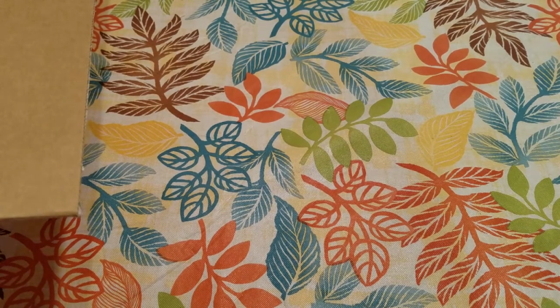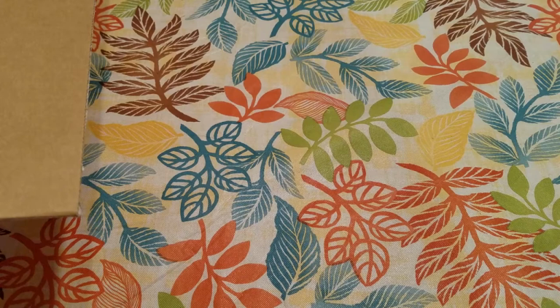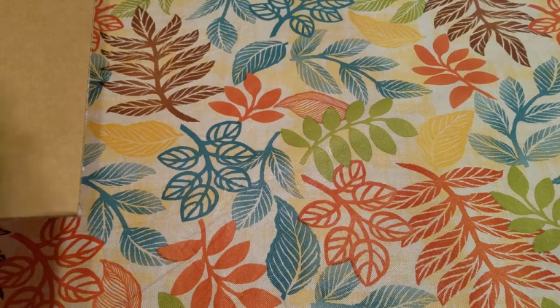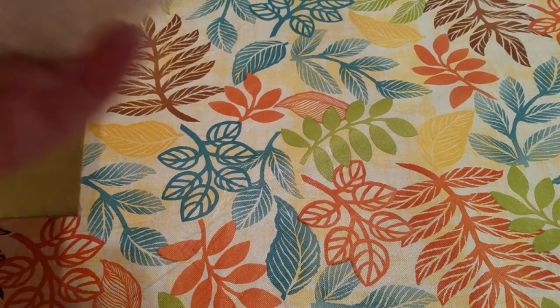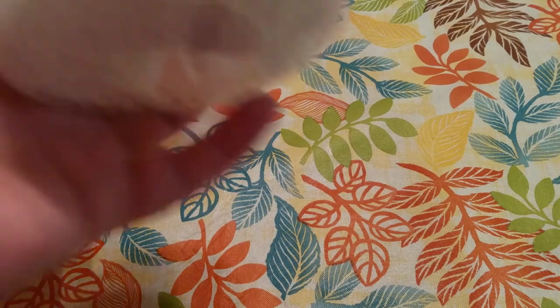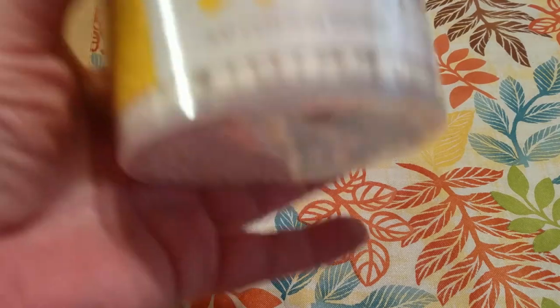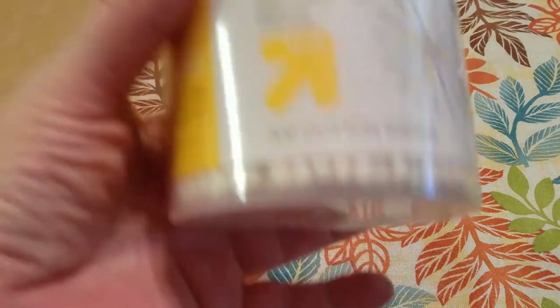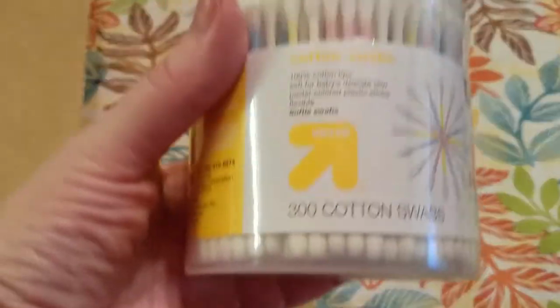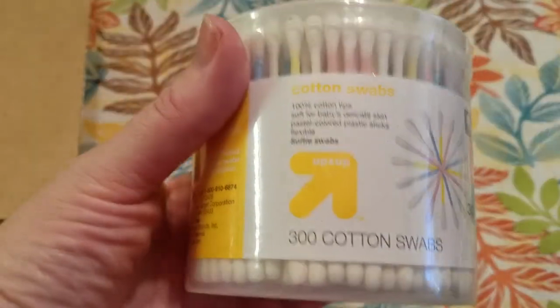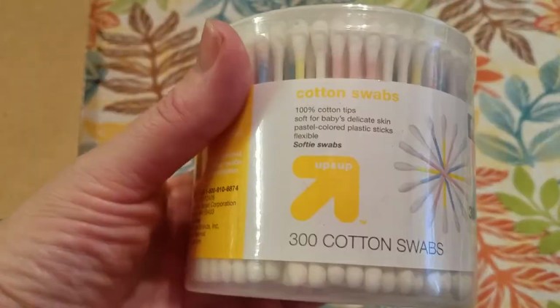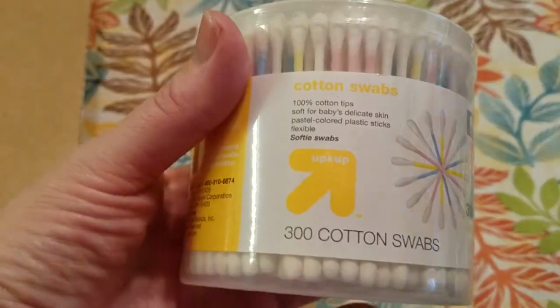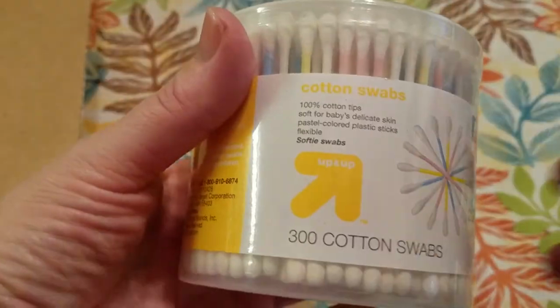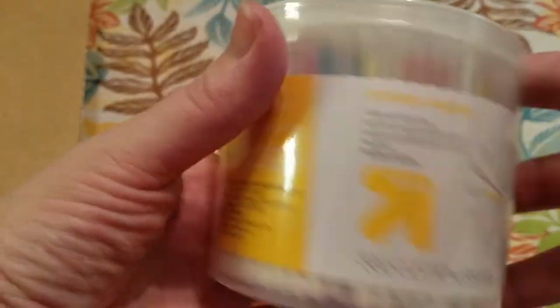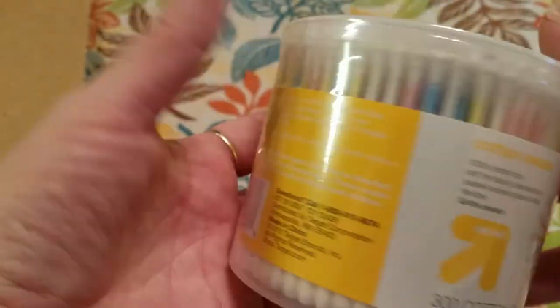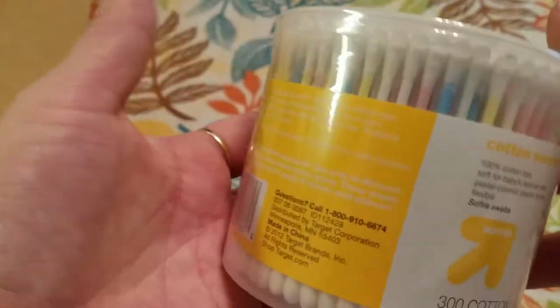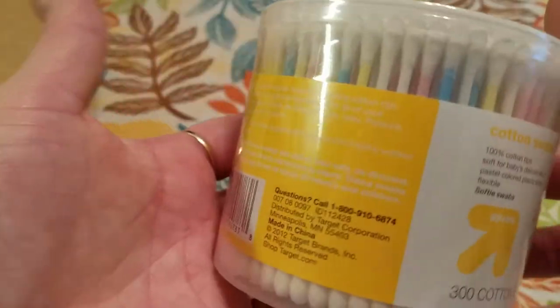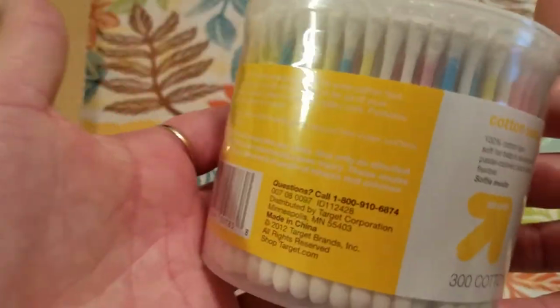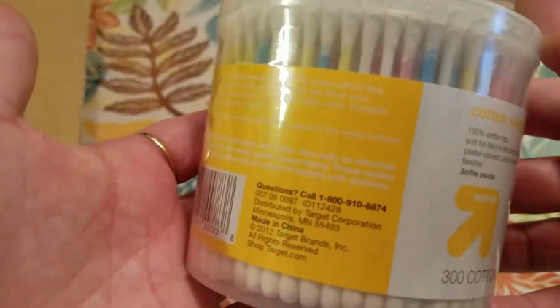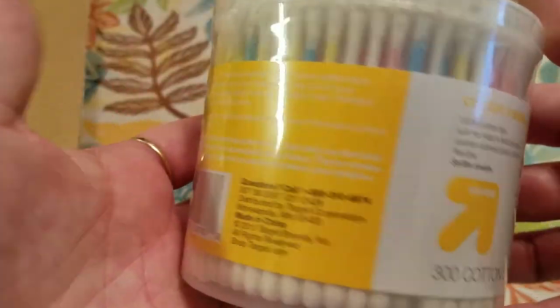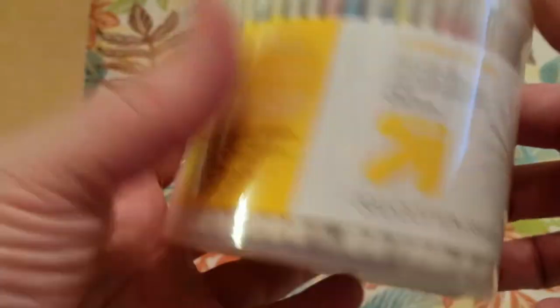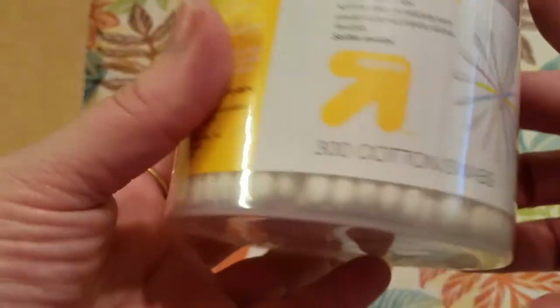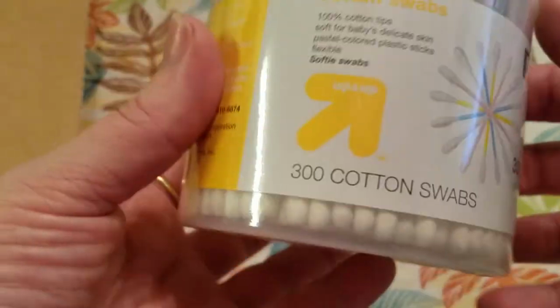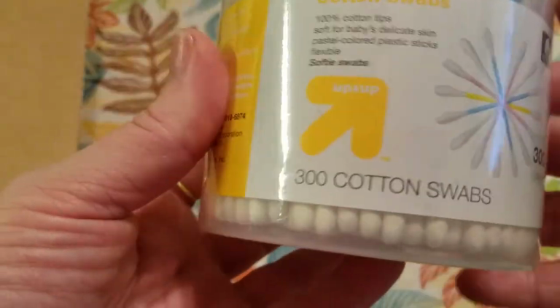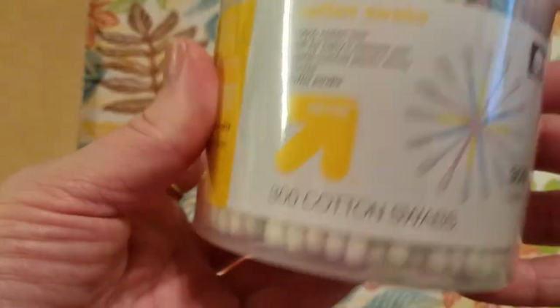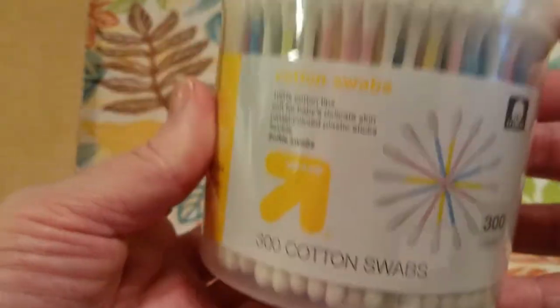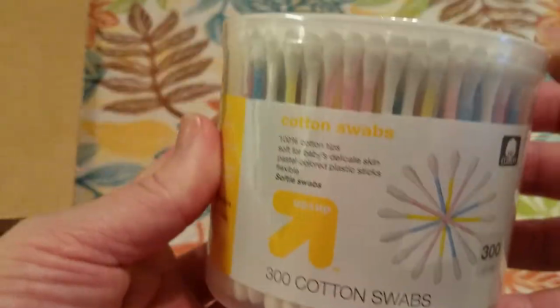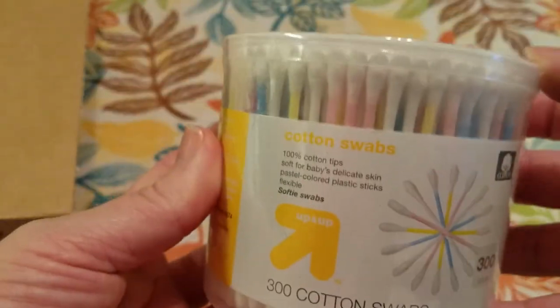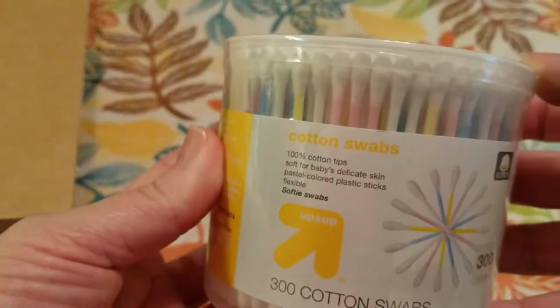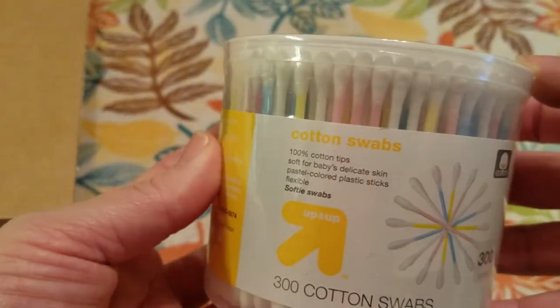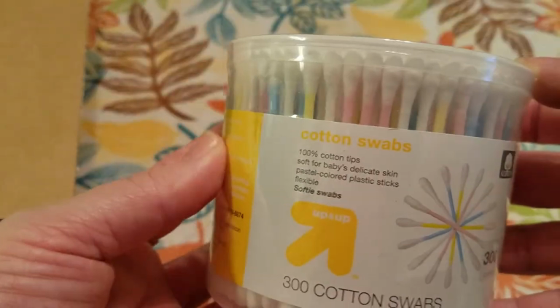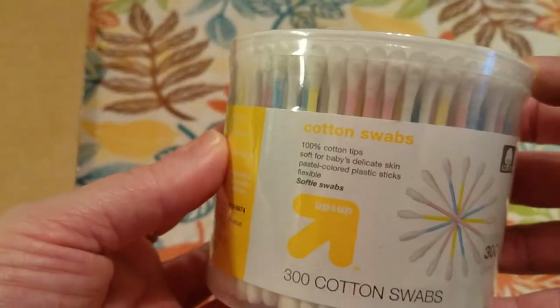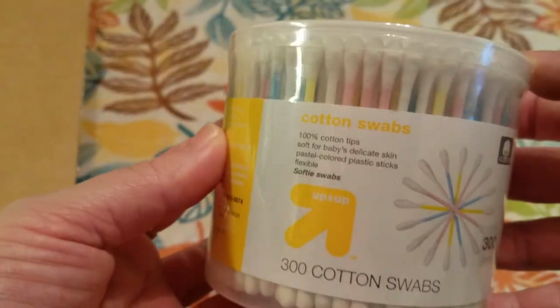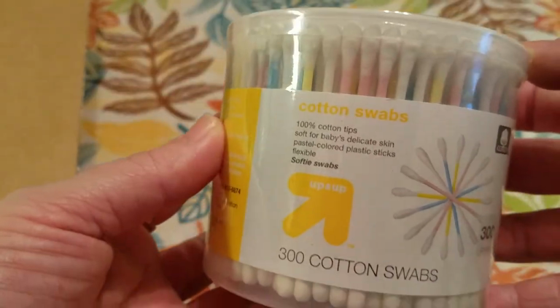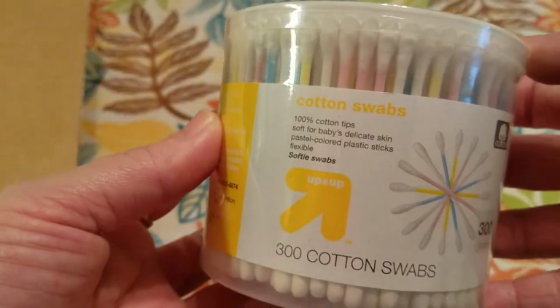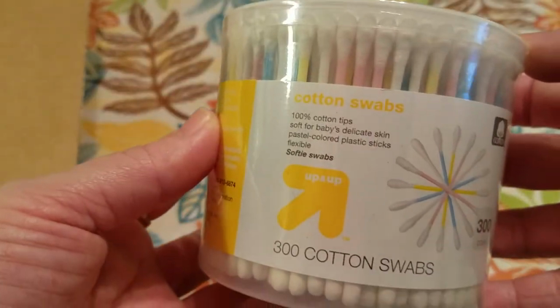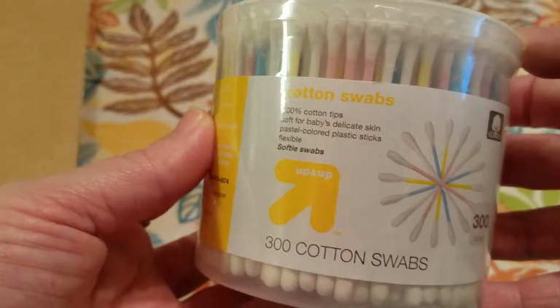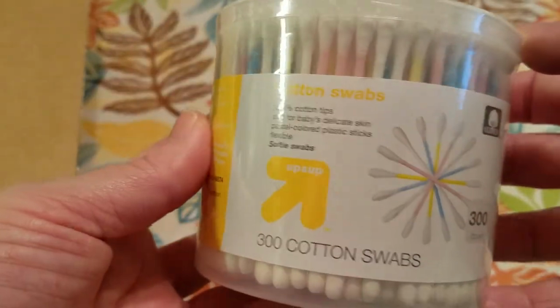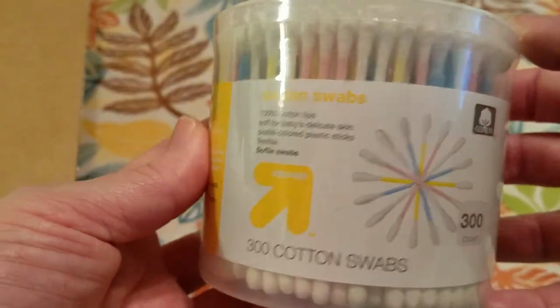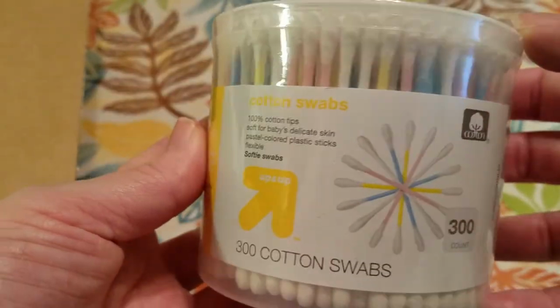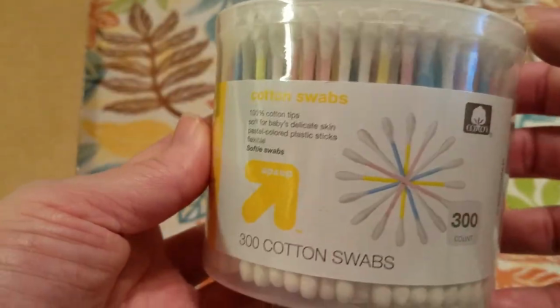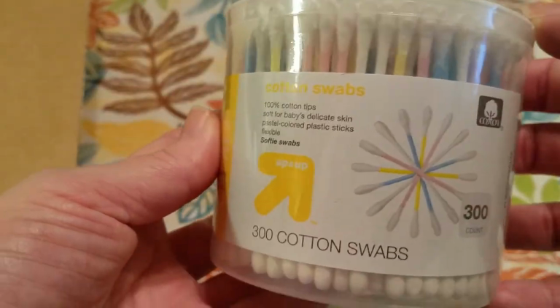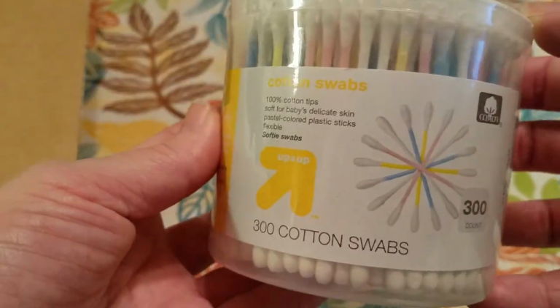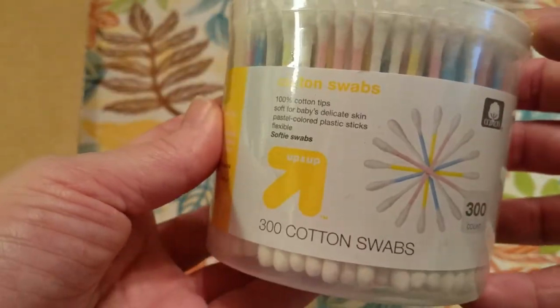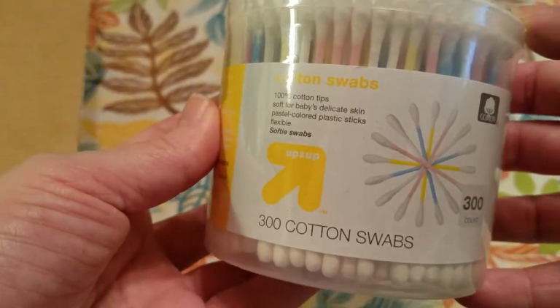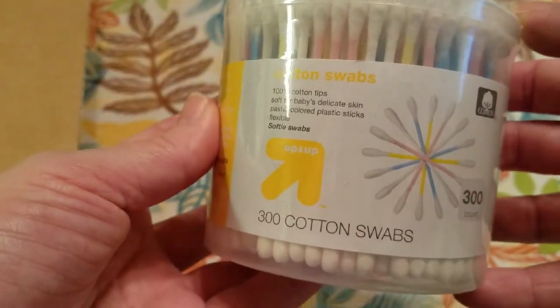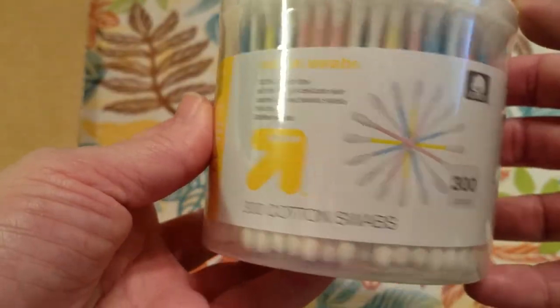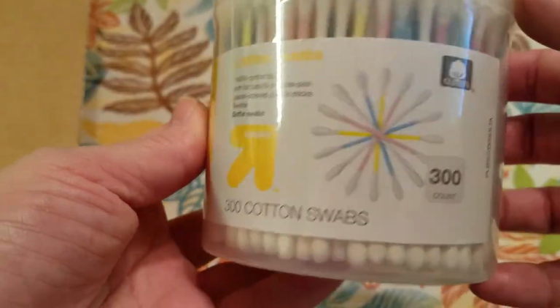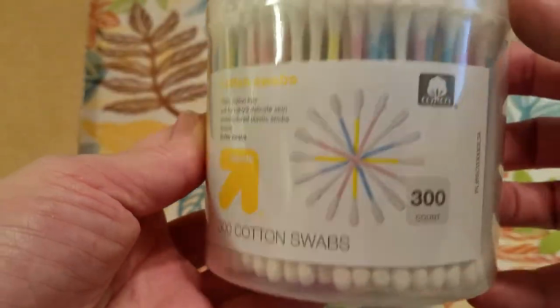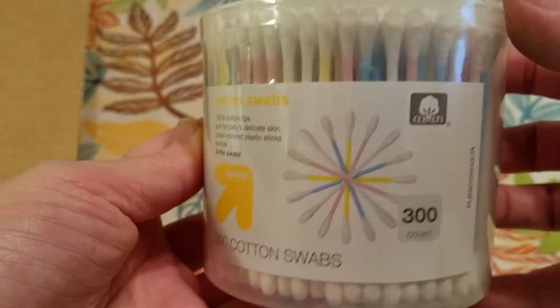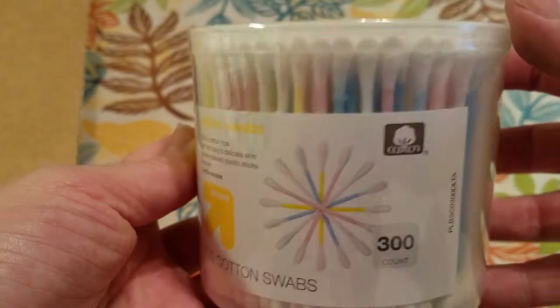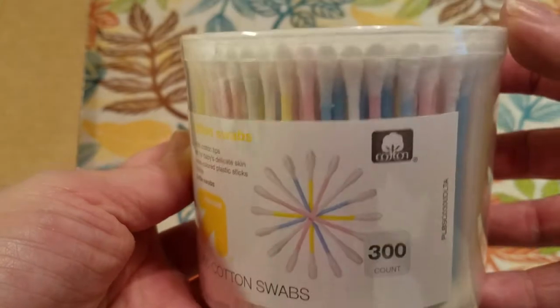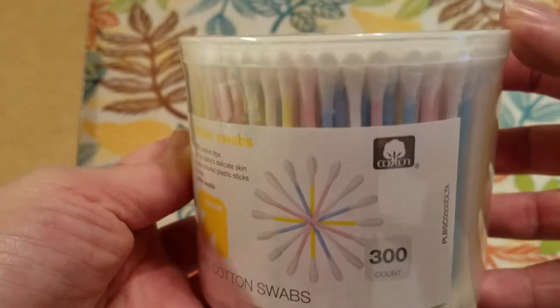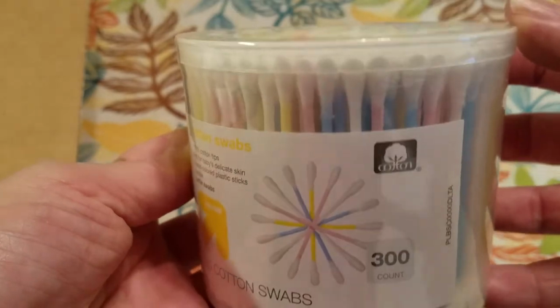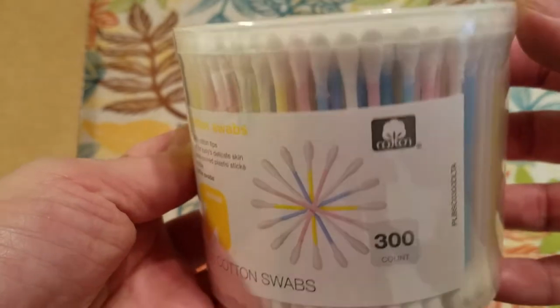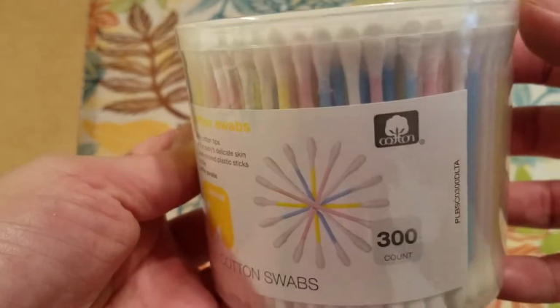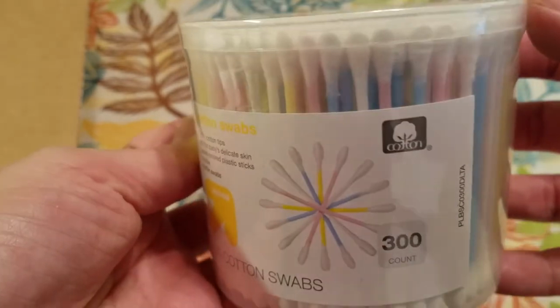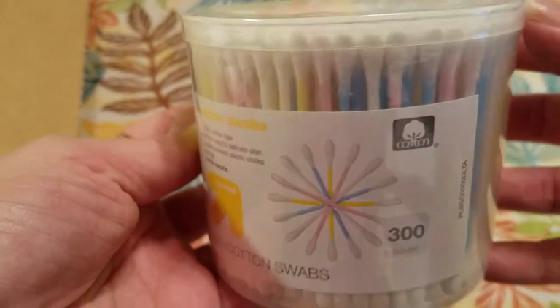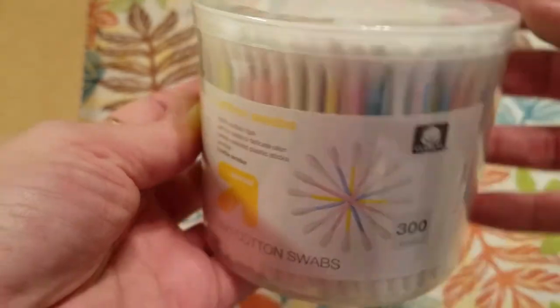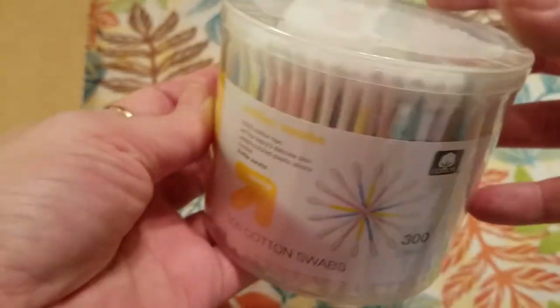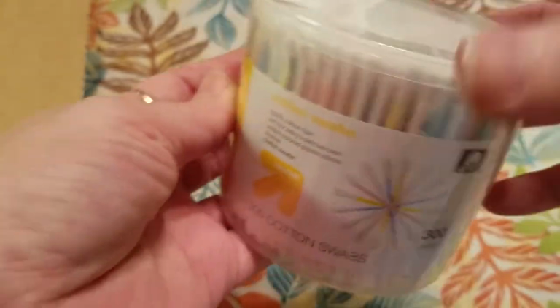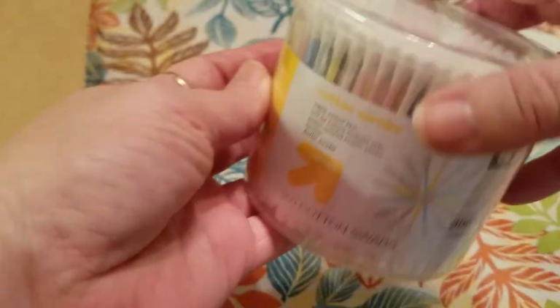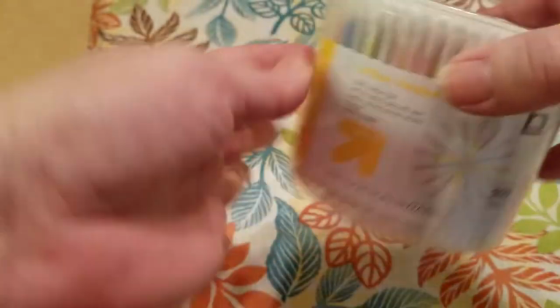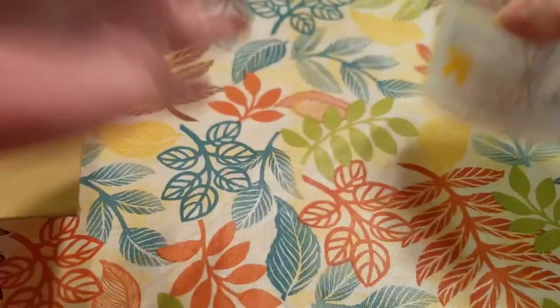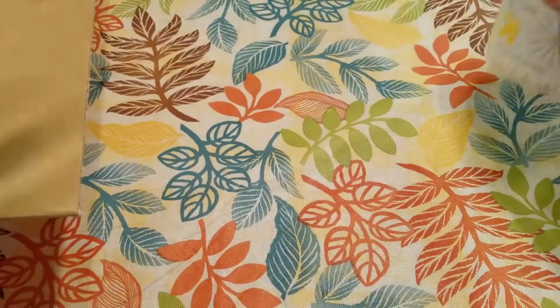The first item that I picked up is some more of these Up and Up cotton swabs. You get 300. These were a dollar.